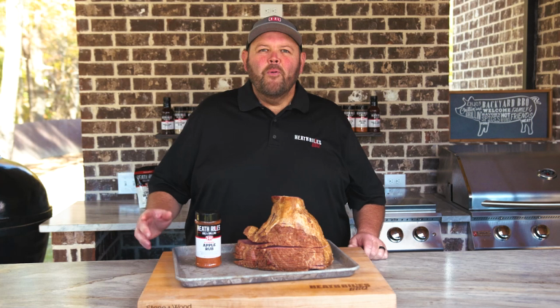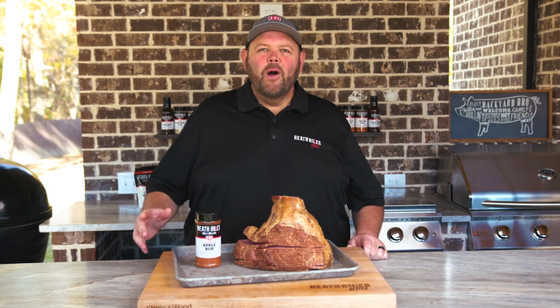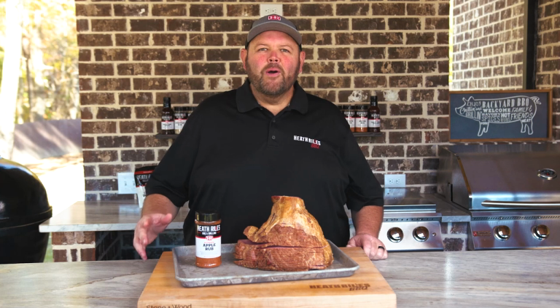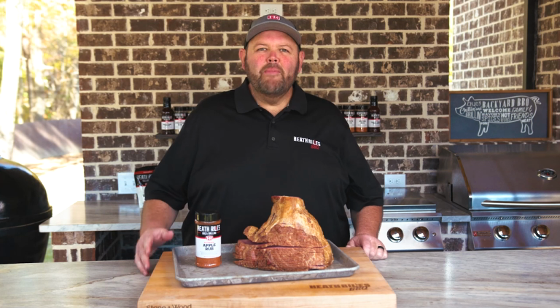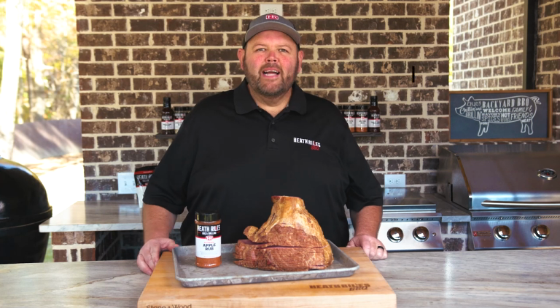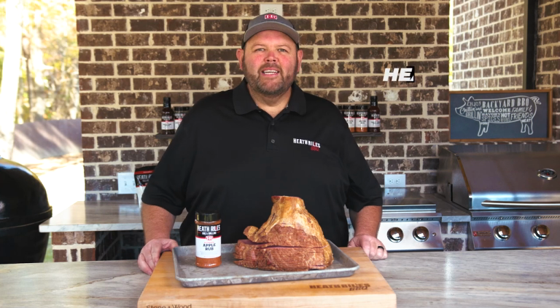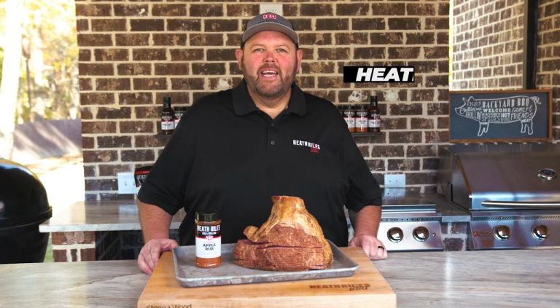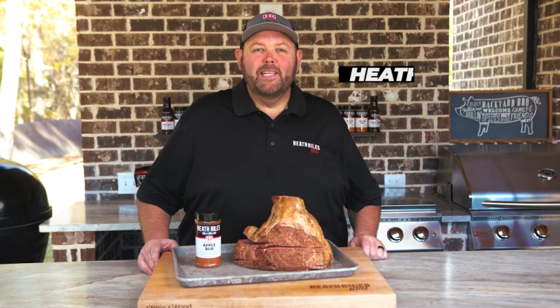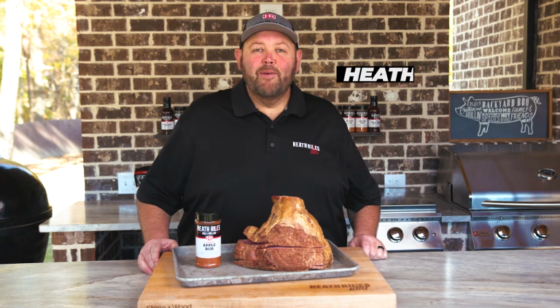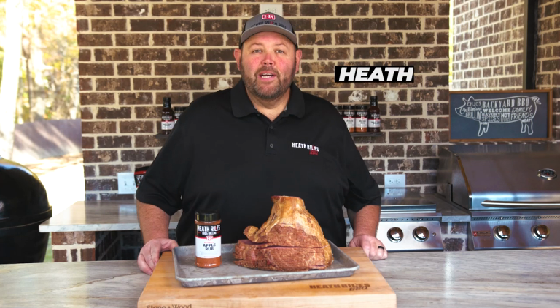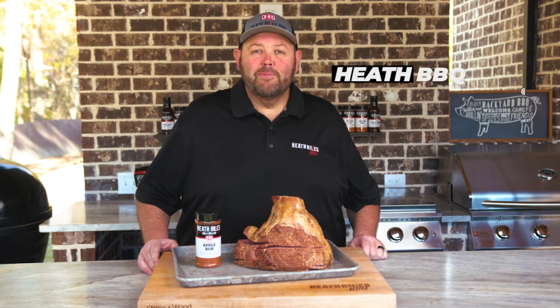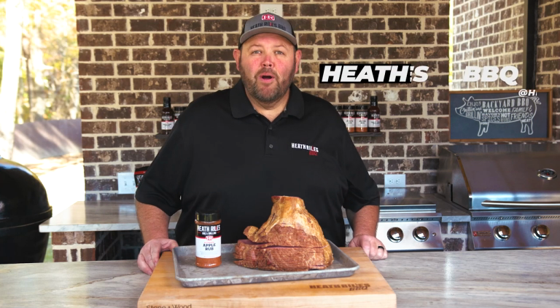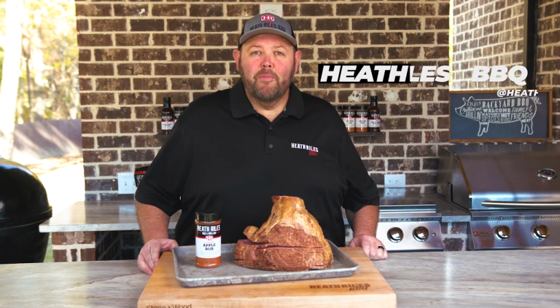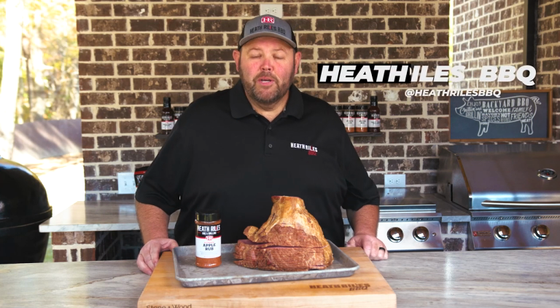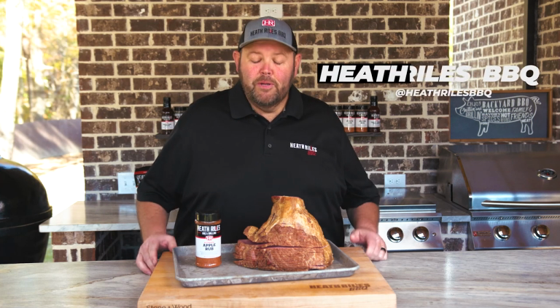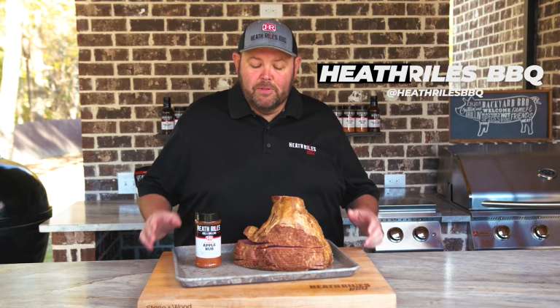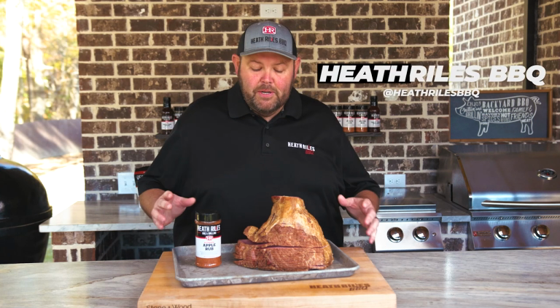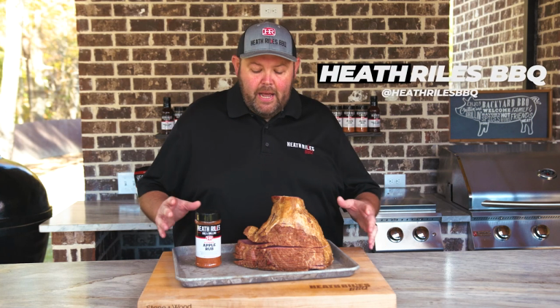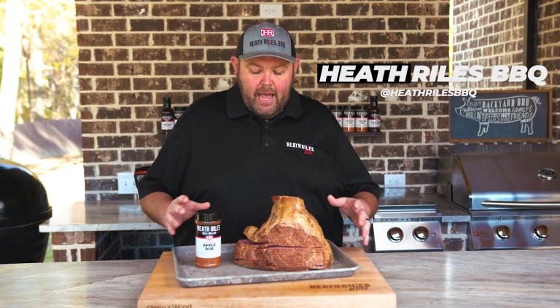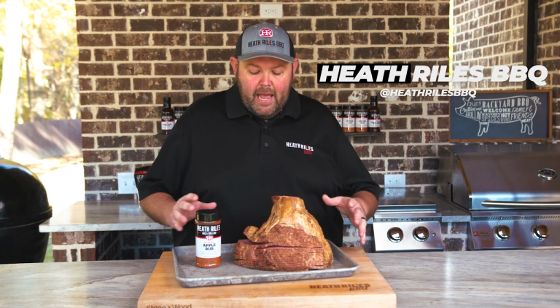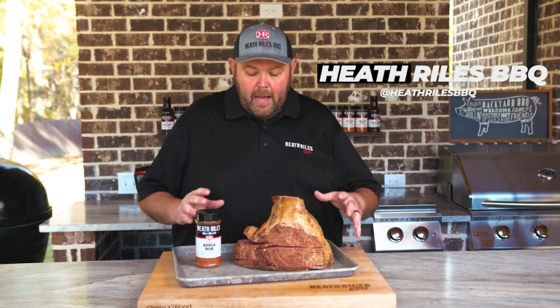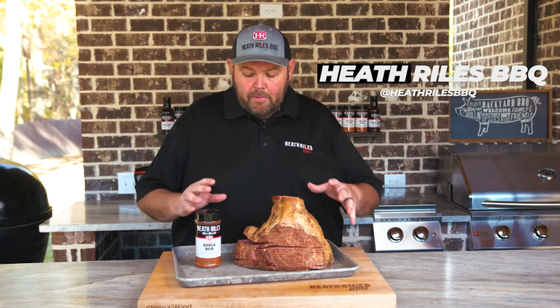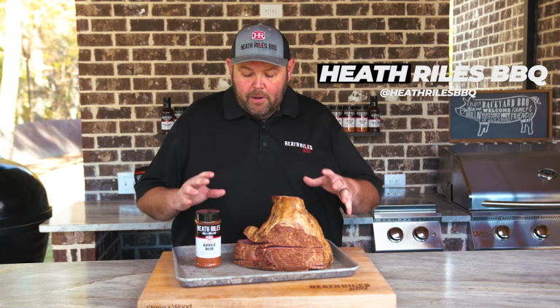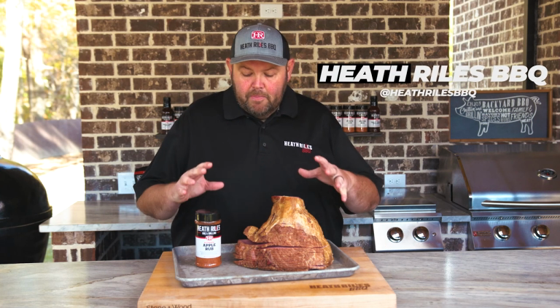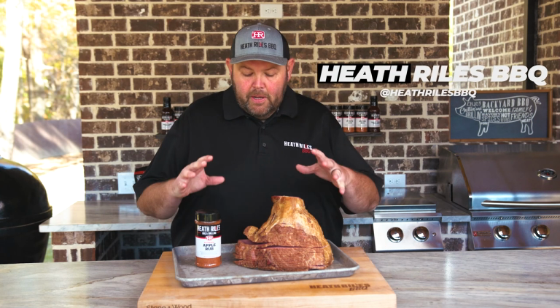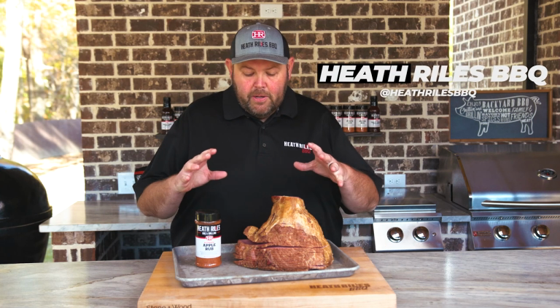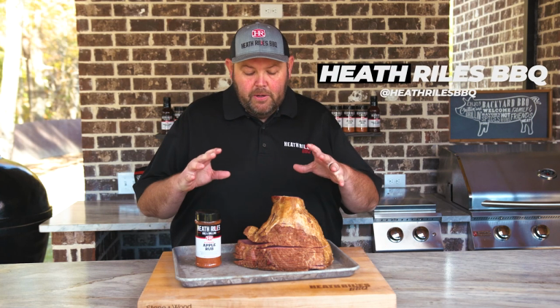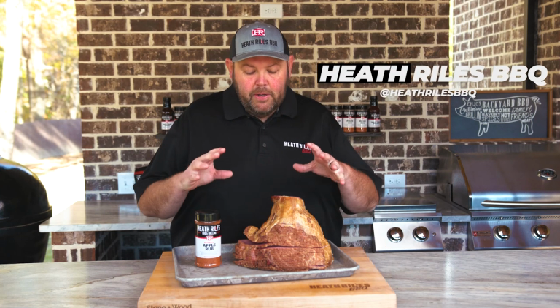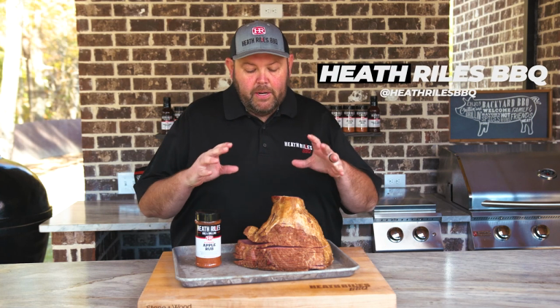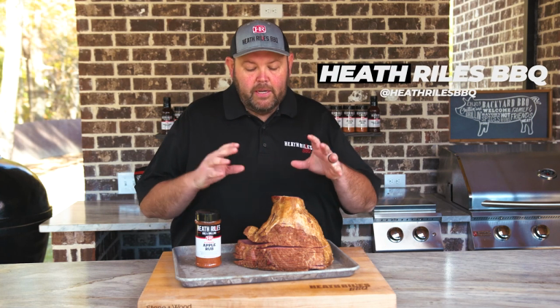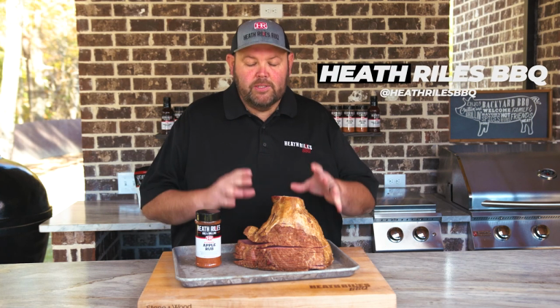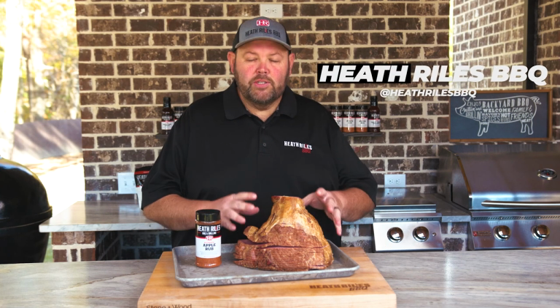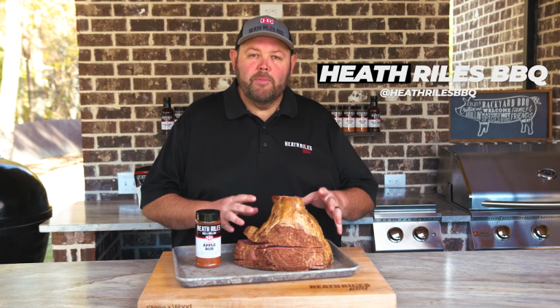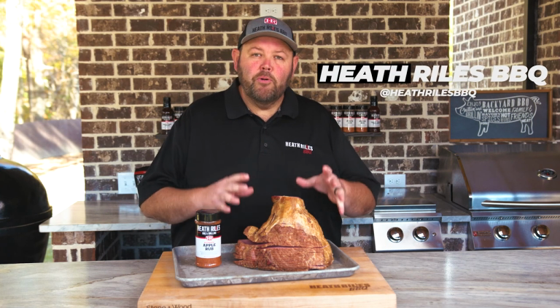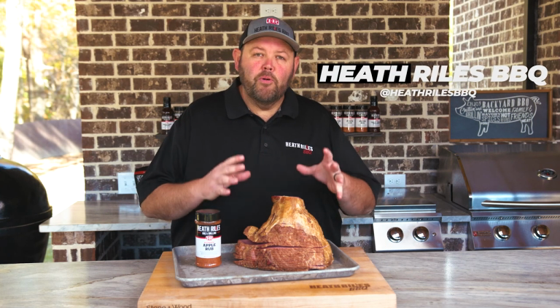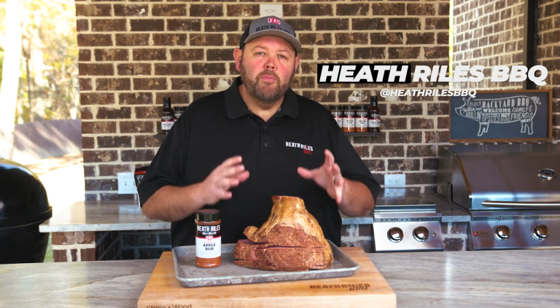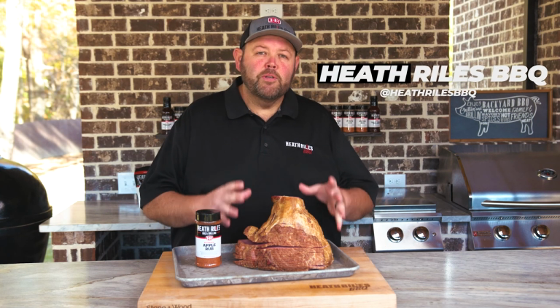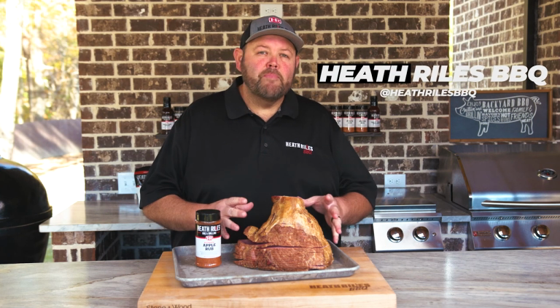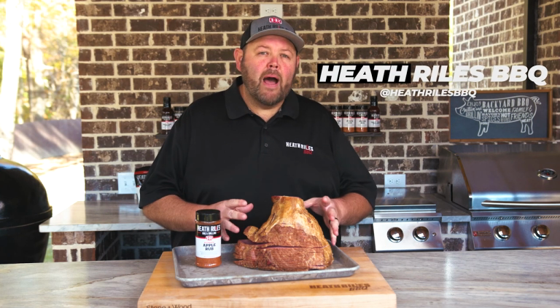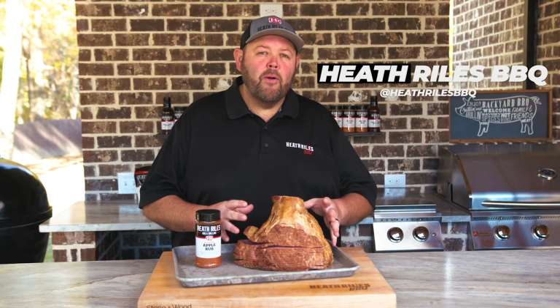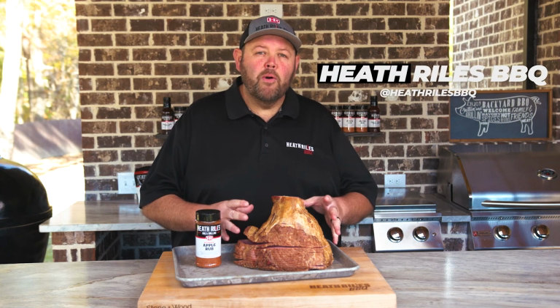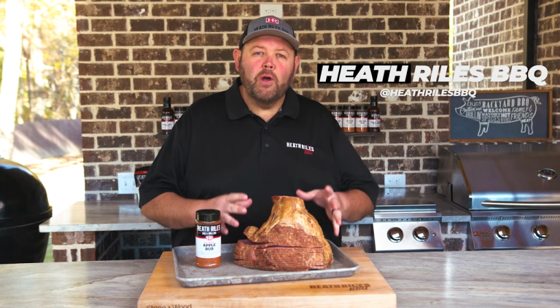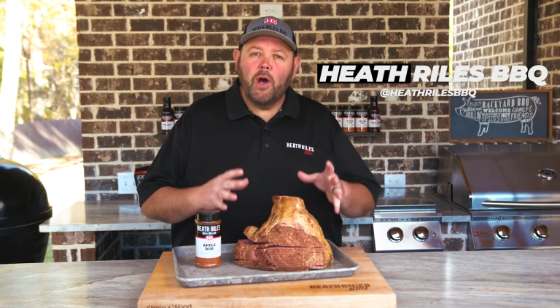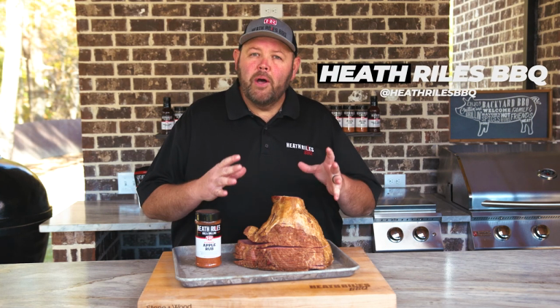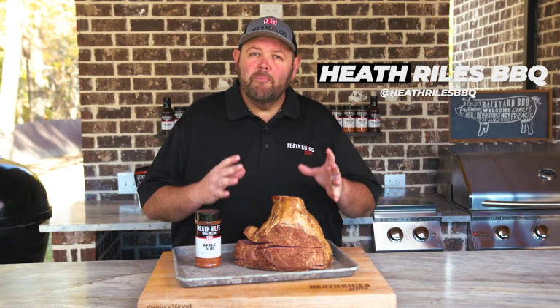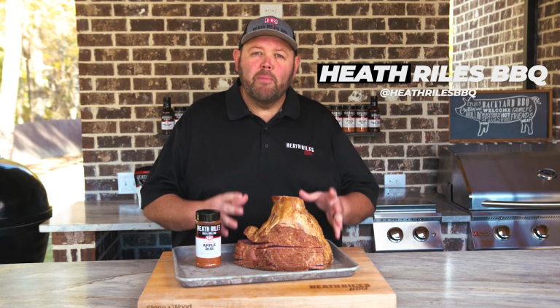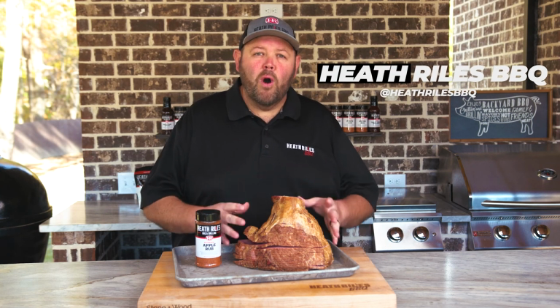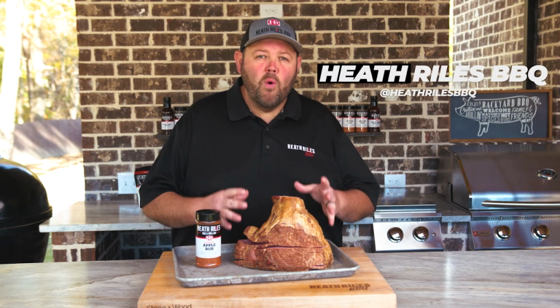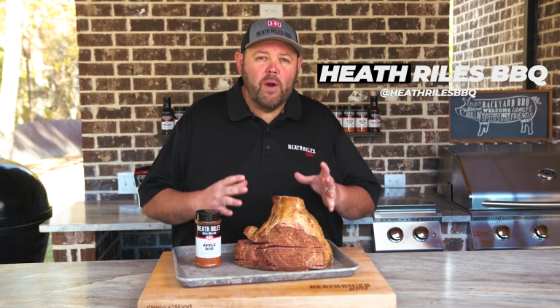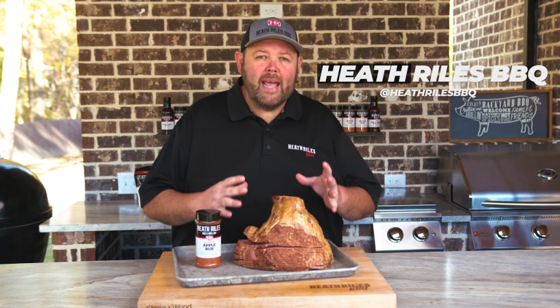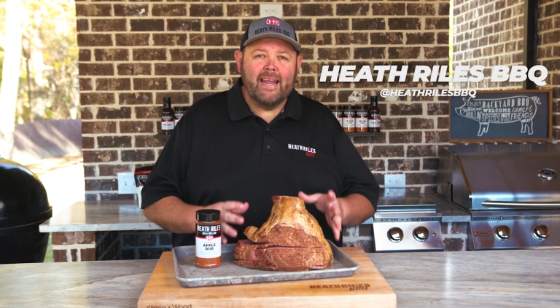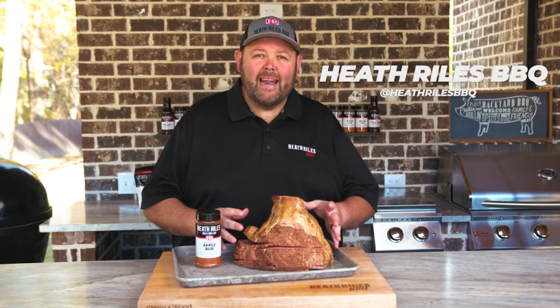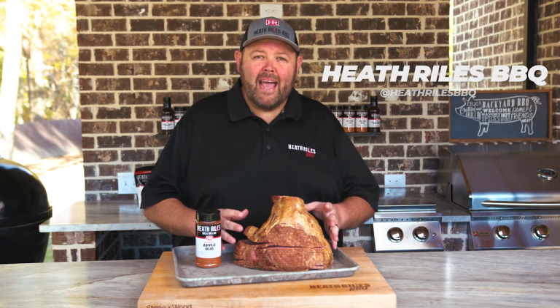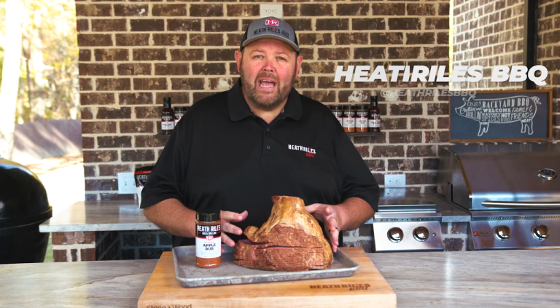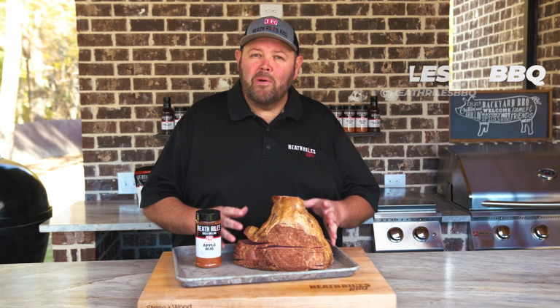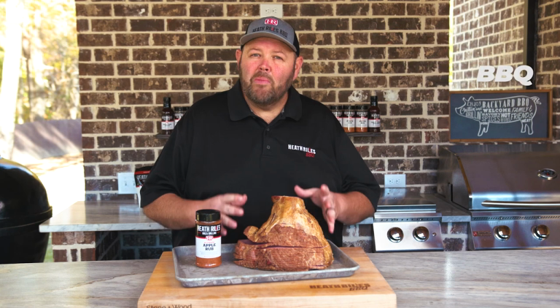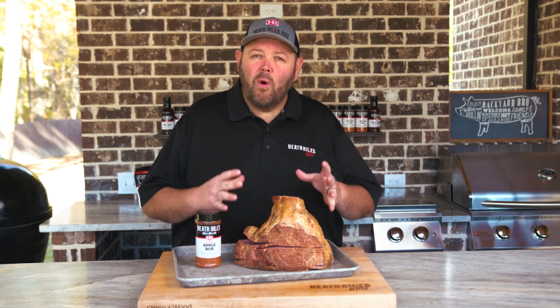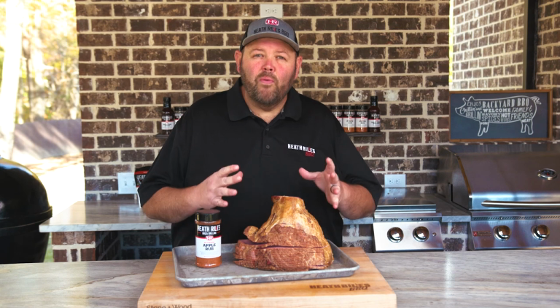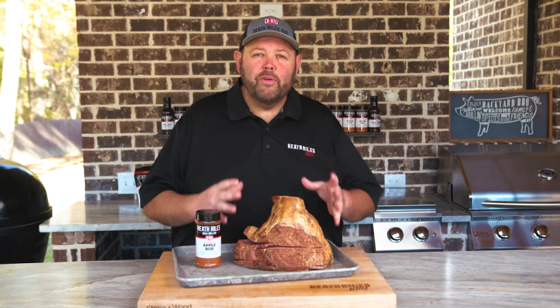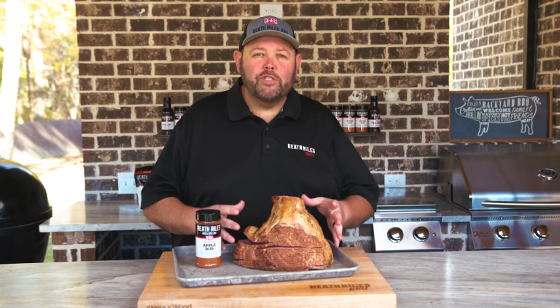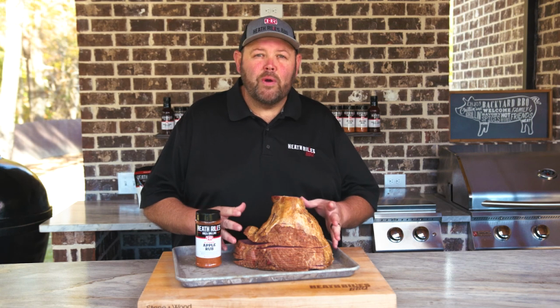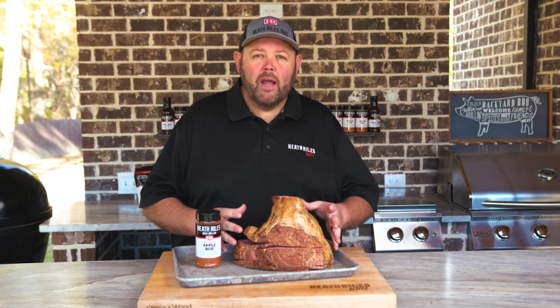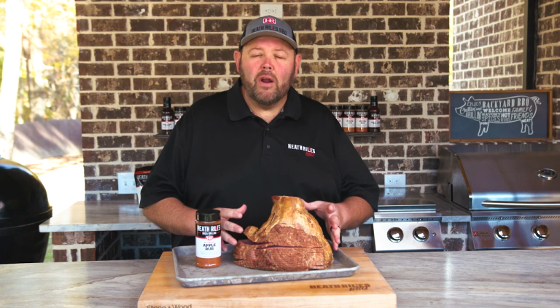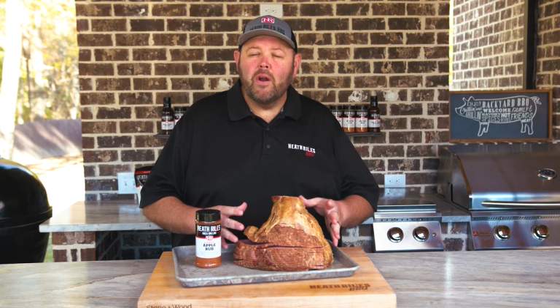Welcome back to Heathrow's BBQ. Today, I'm going to be cooking a simple spiral cut bone-in ham on the Traeger.